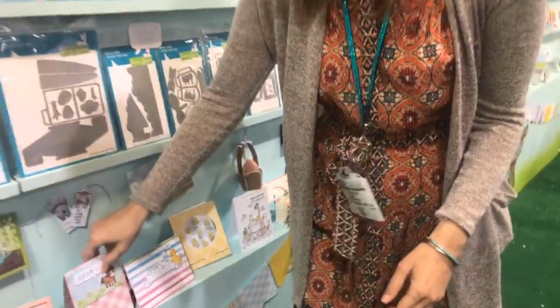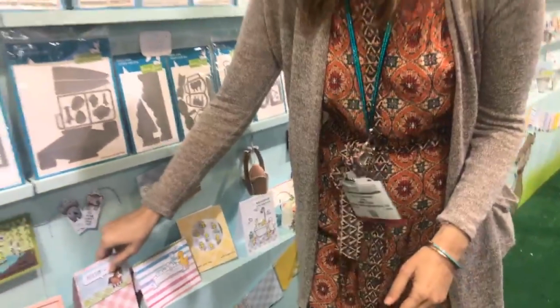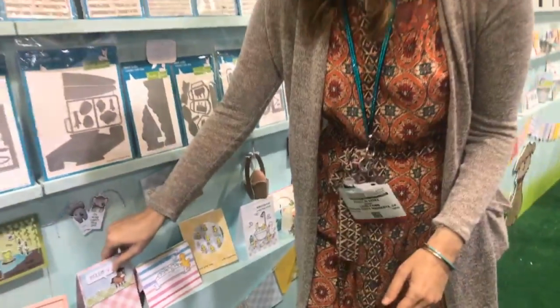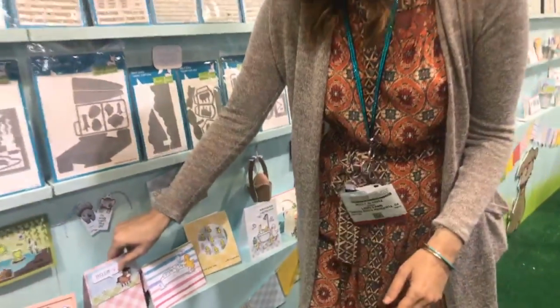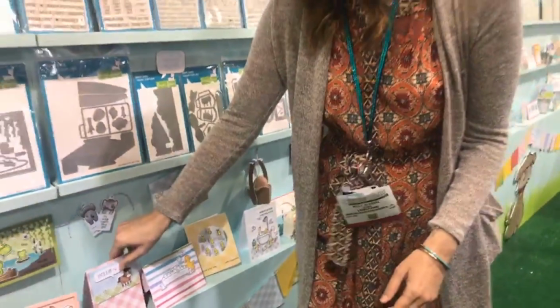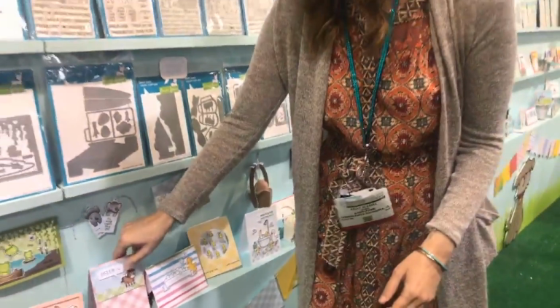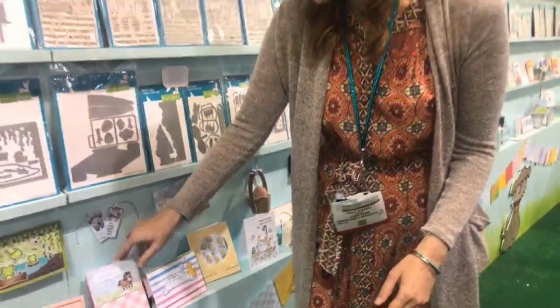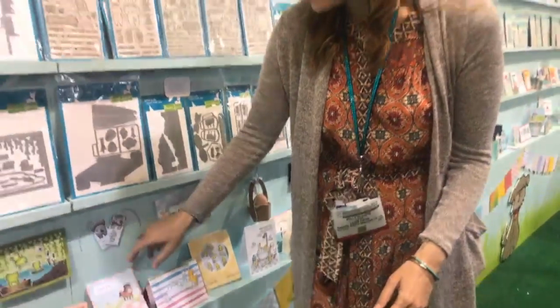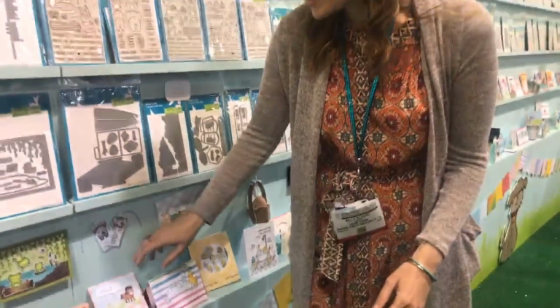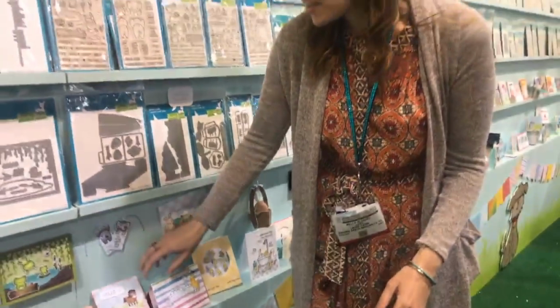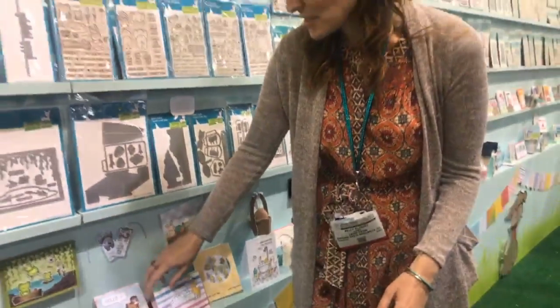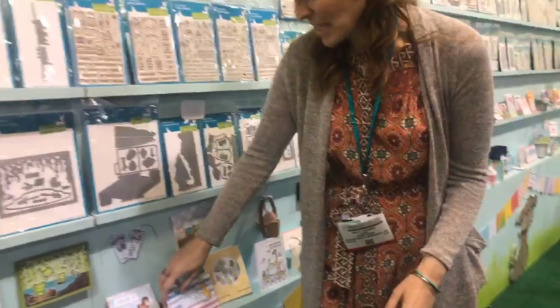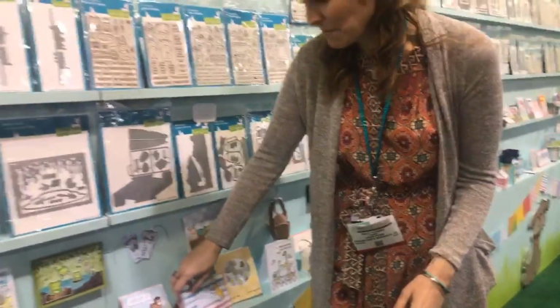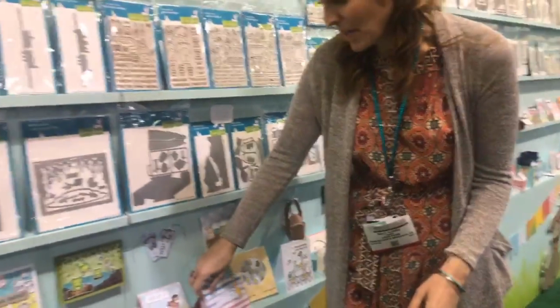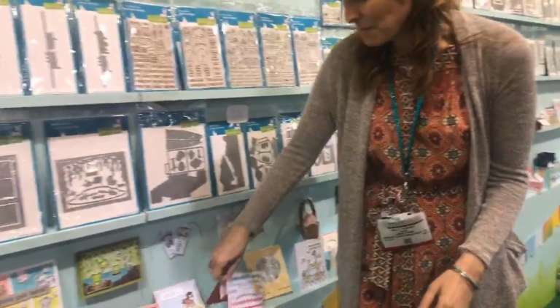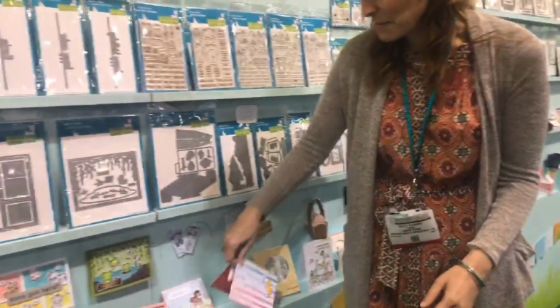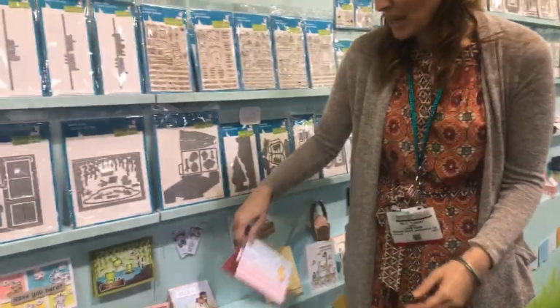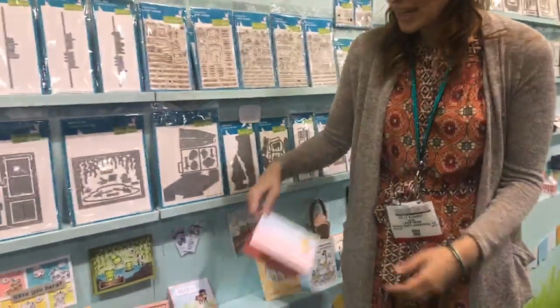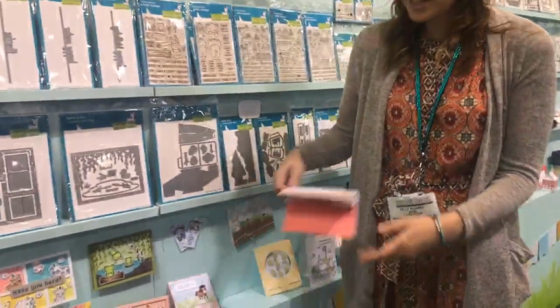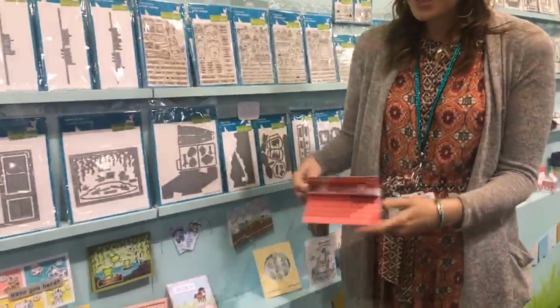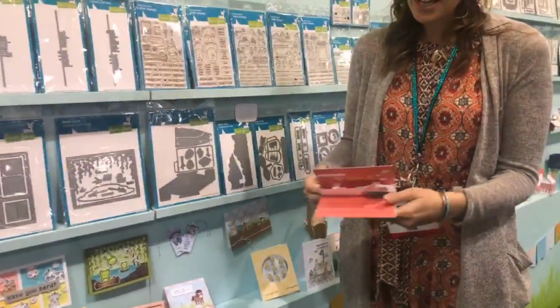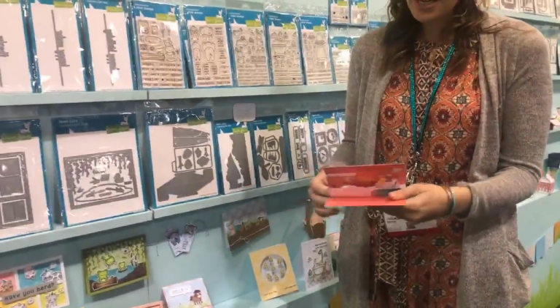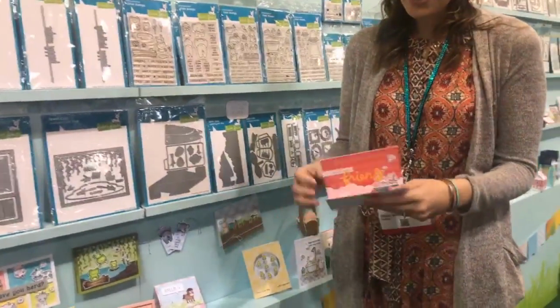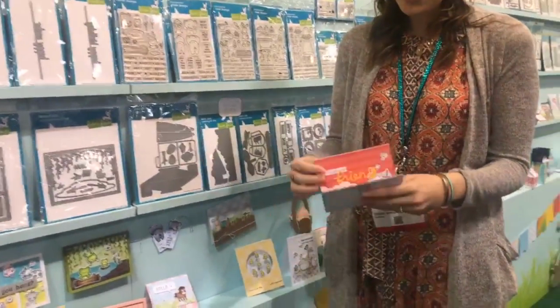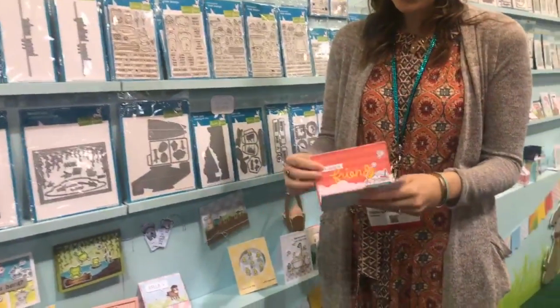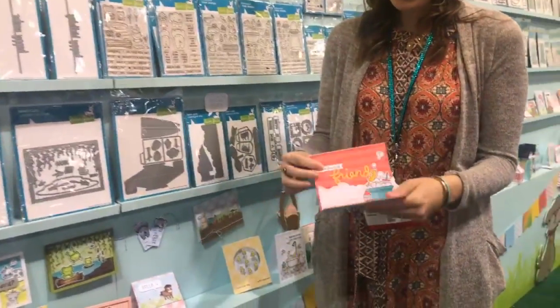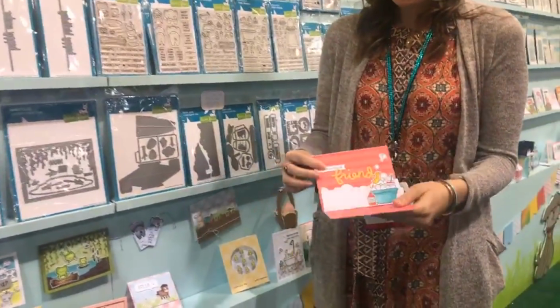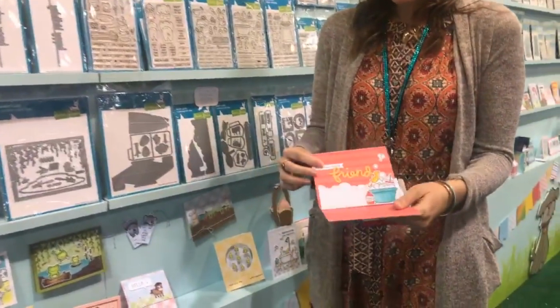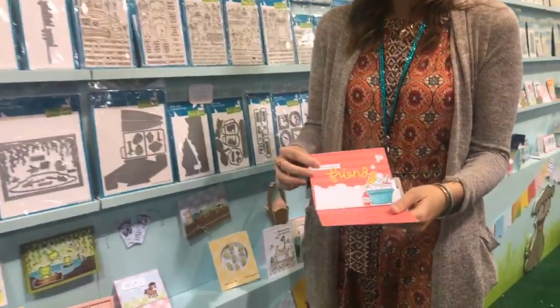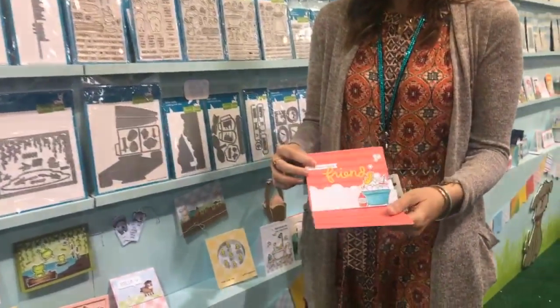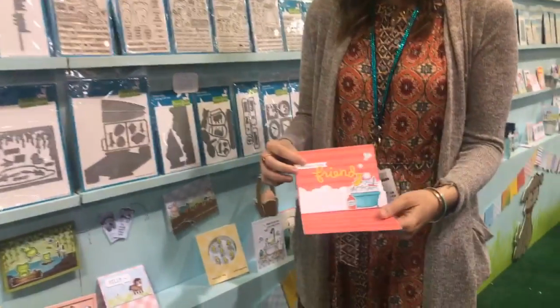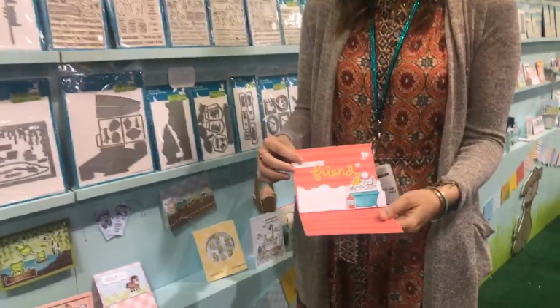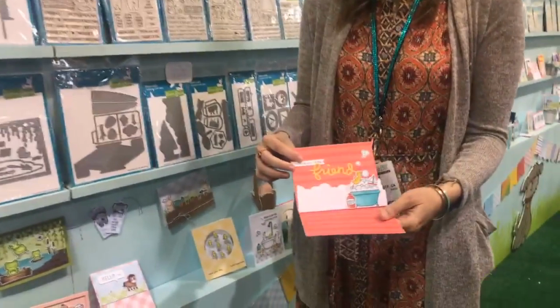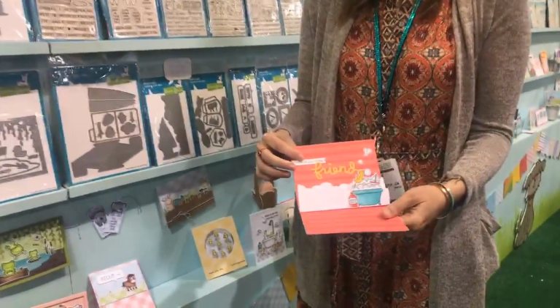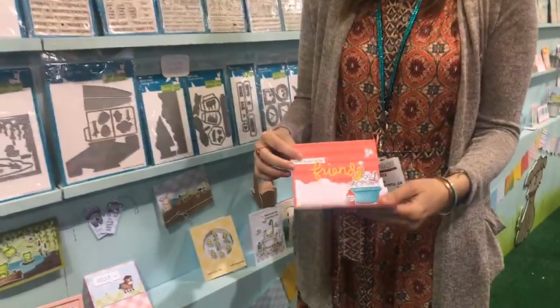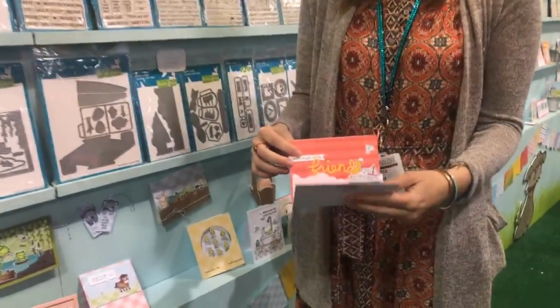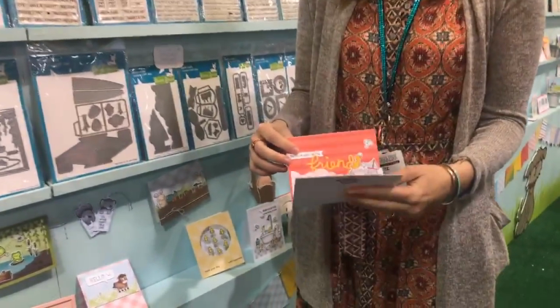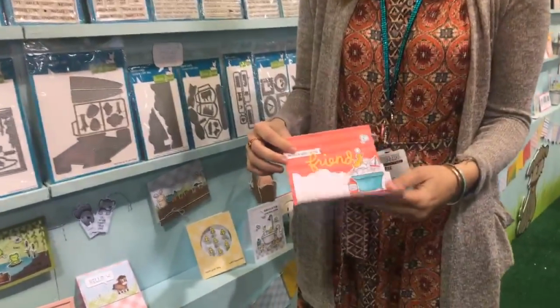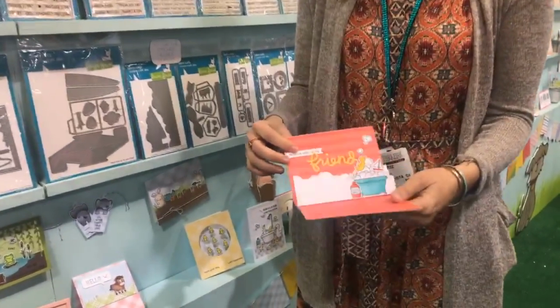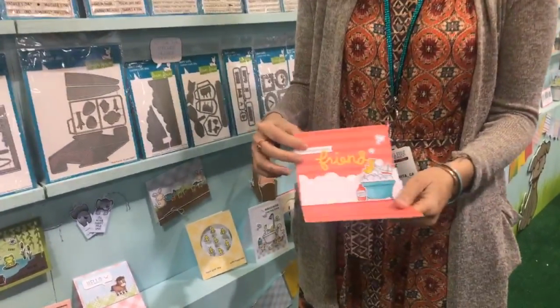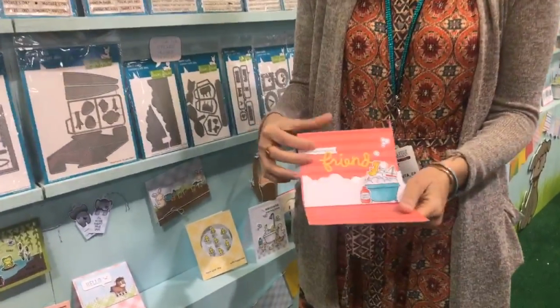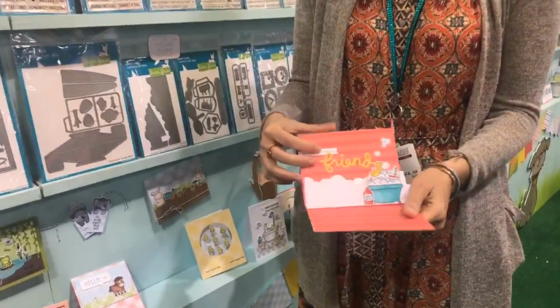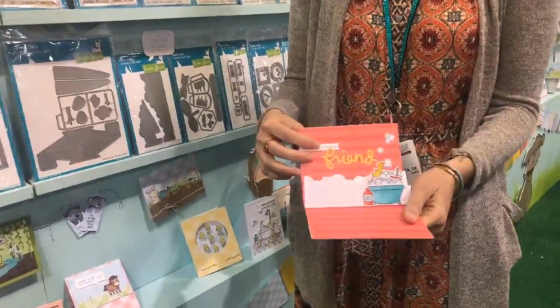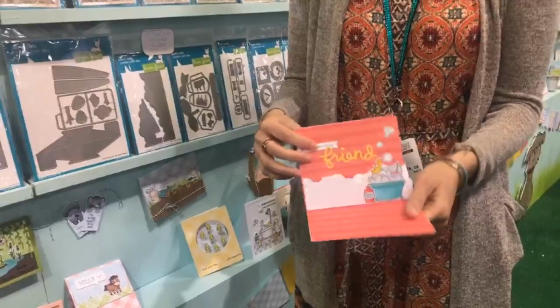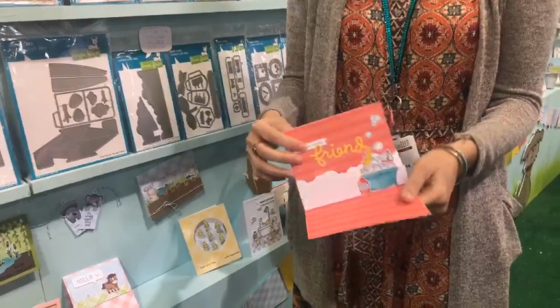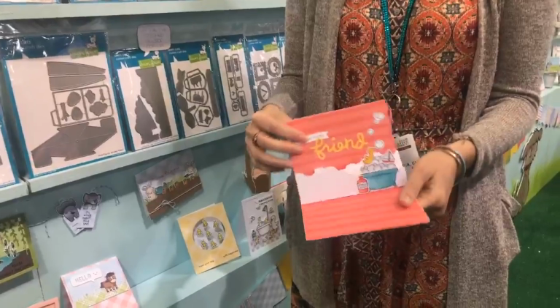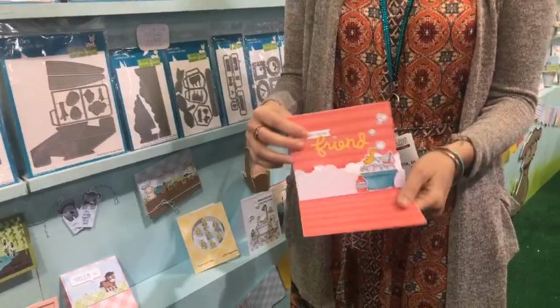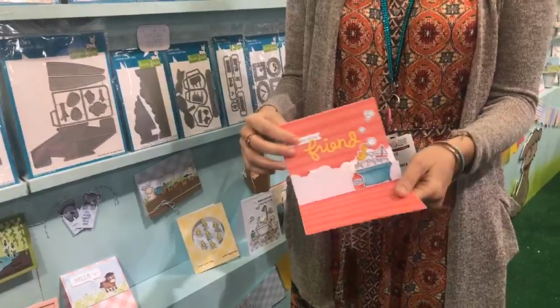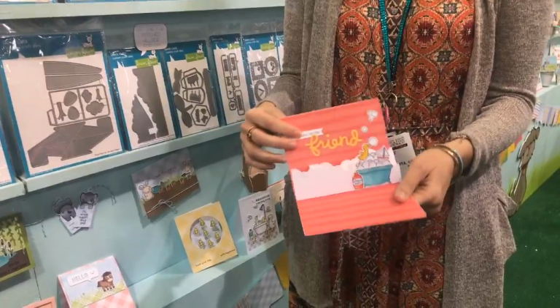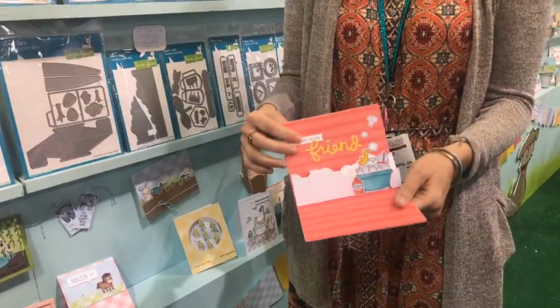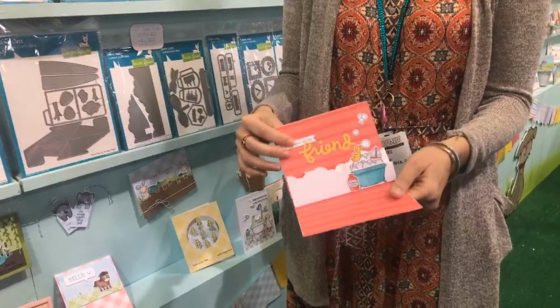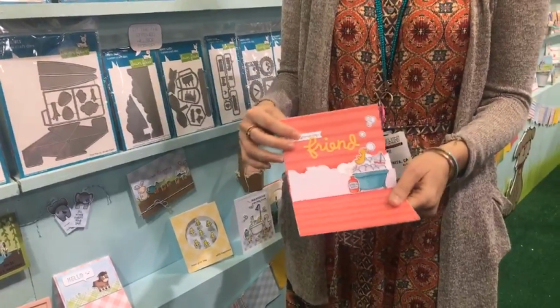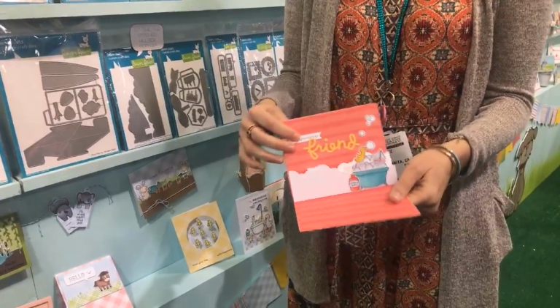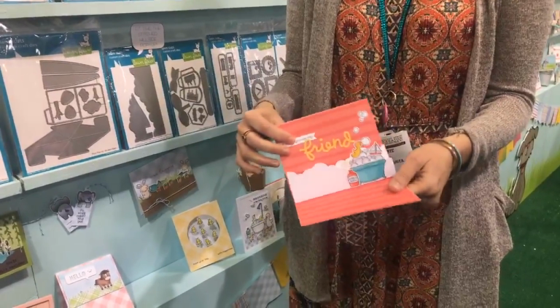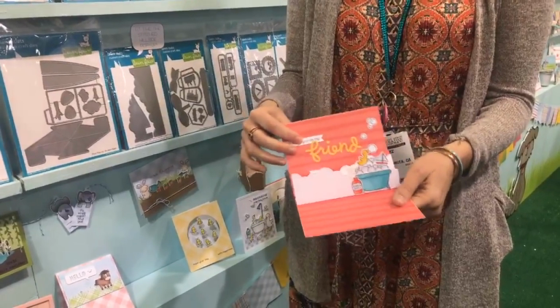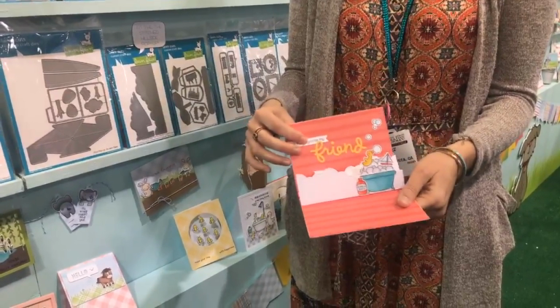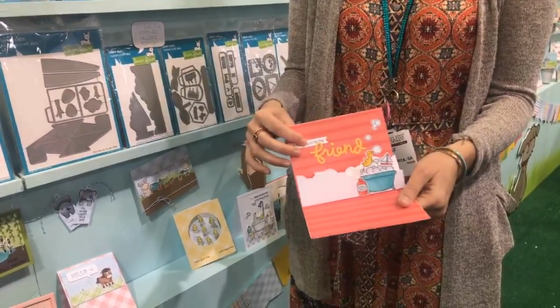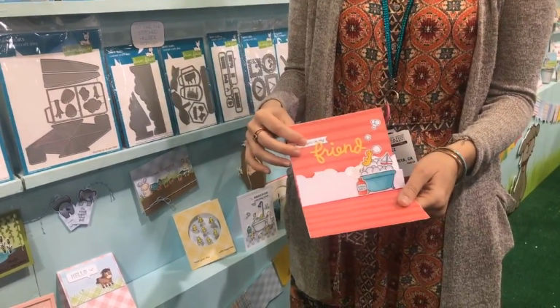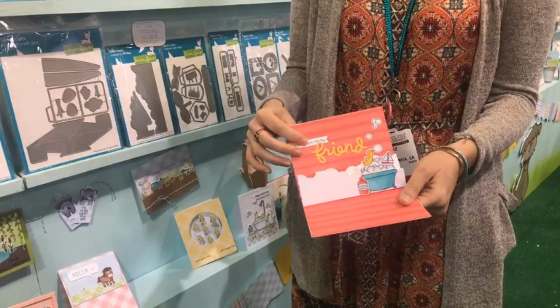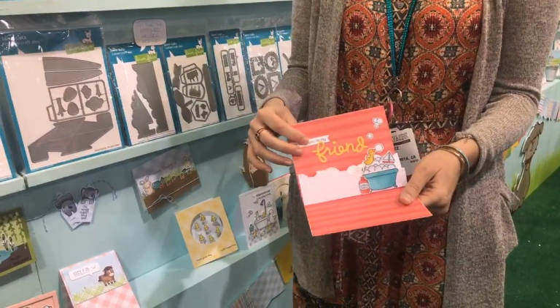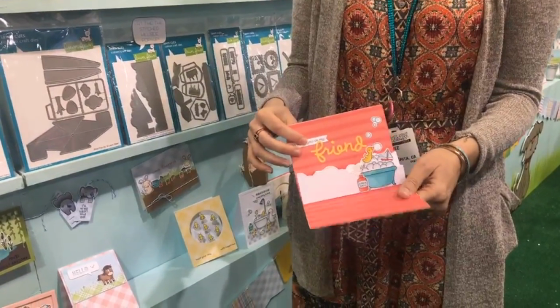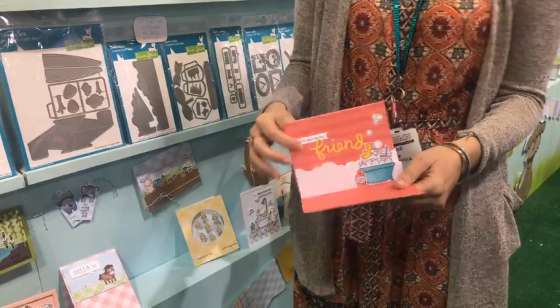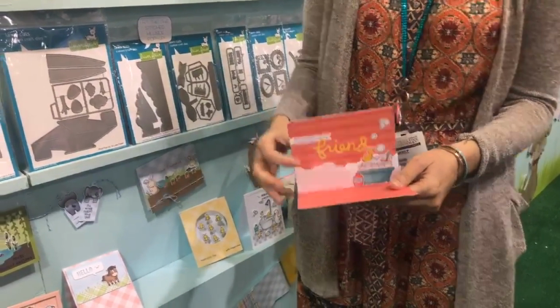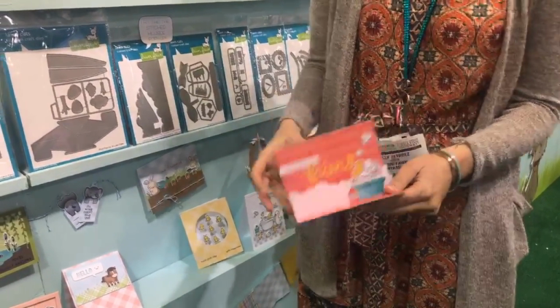We have our Cloudy Hillside Pop-Up Add-On die. You can add that to our Stitch Hillside Pop-Up and create this fun little three-dimensional detail.